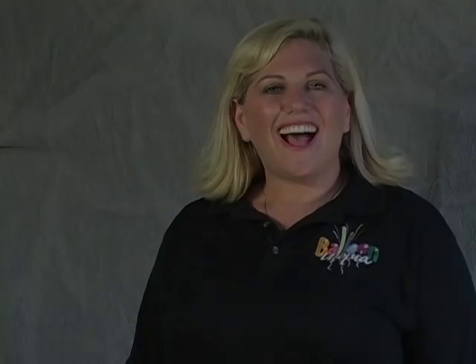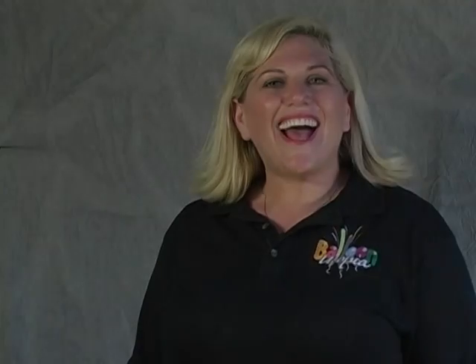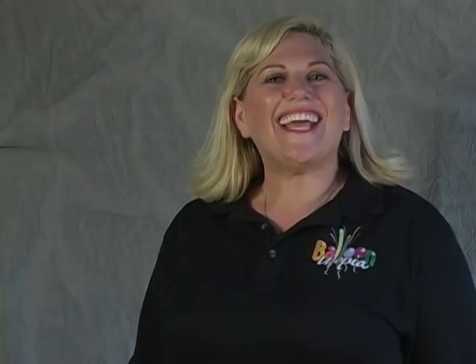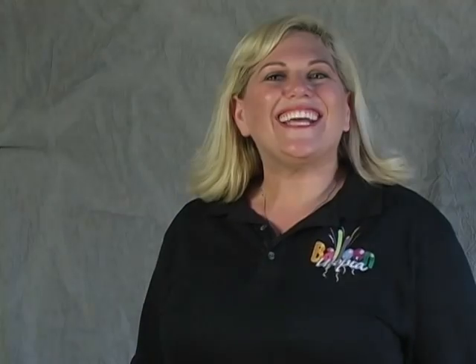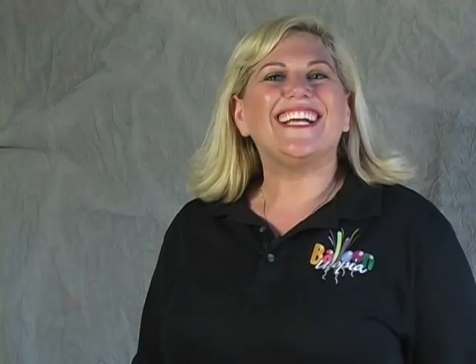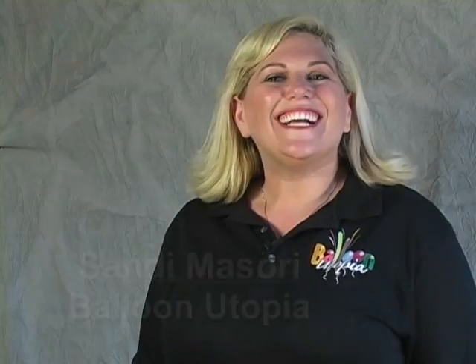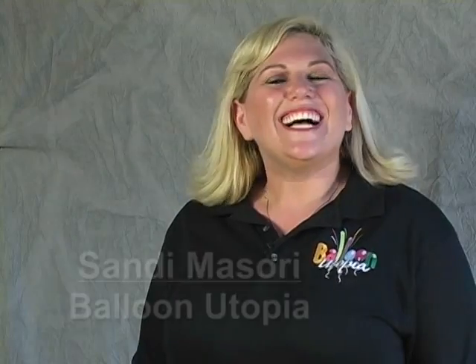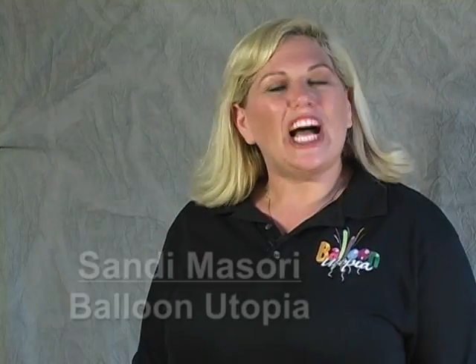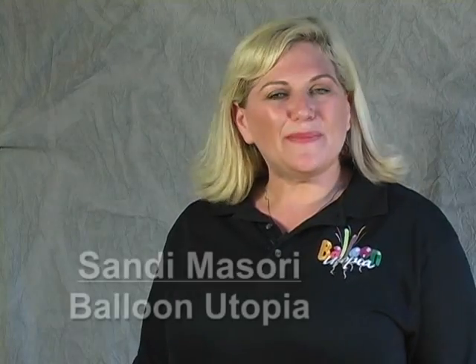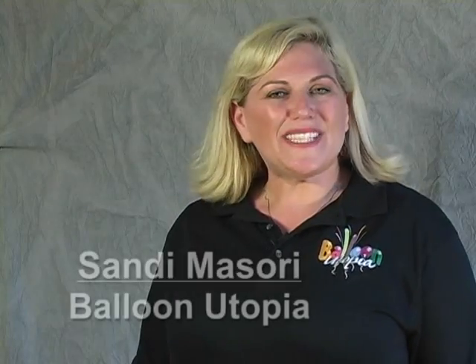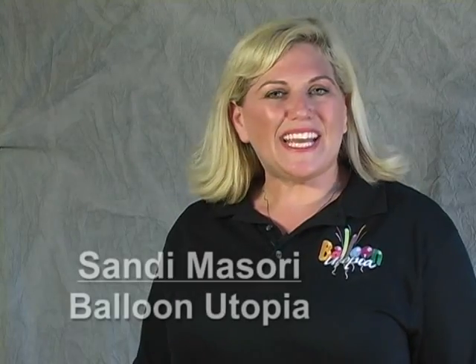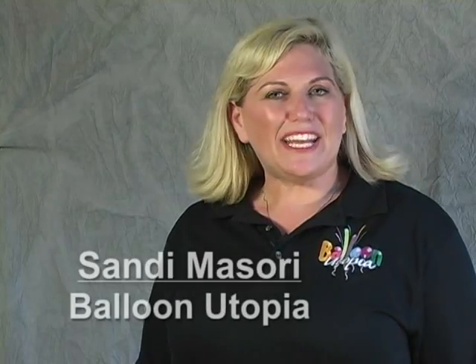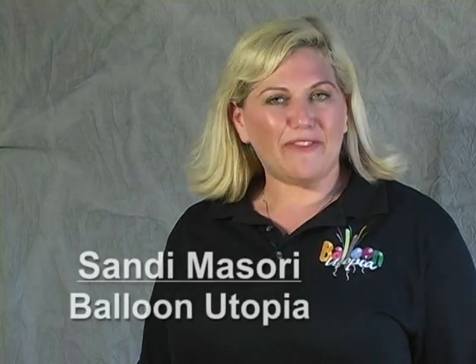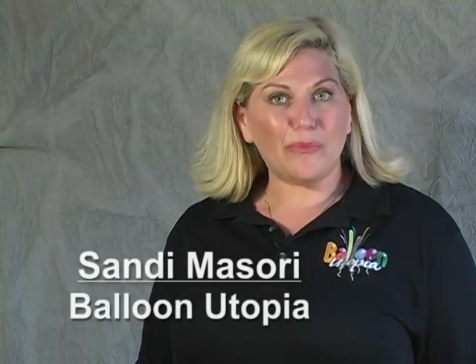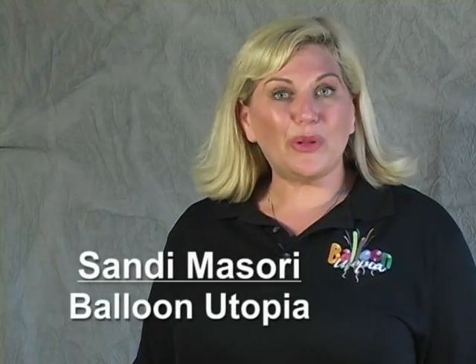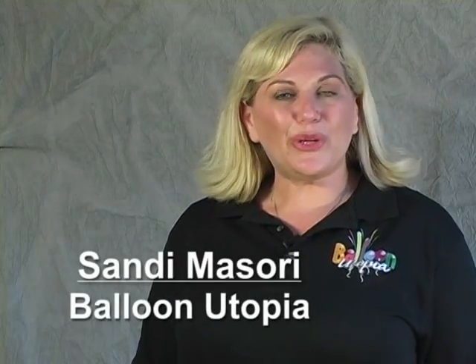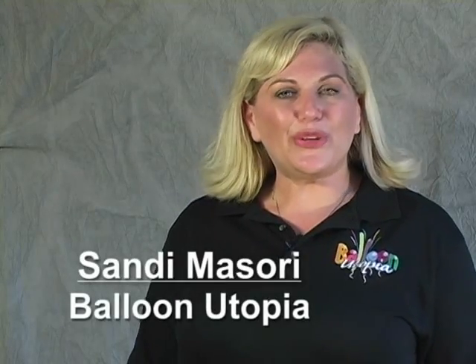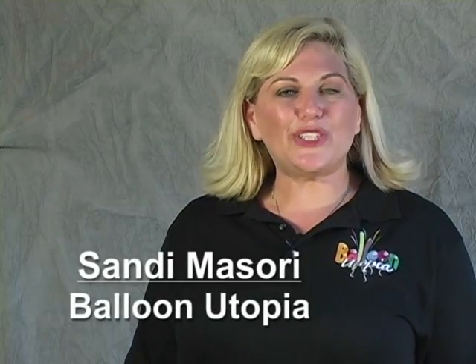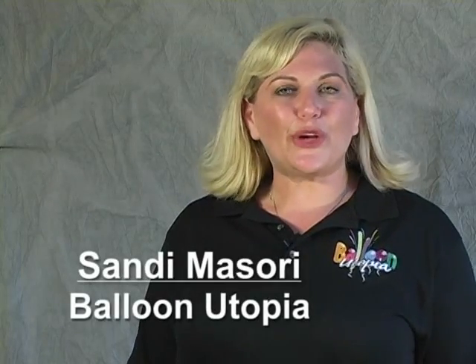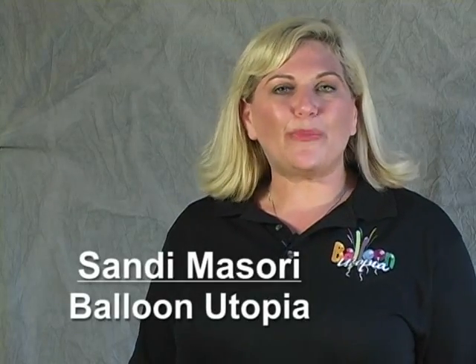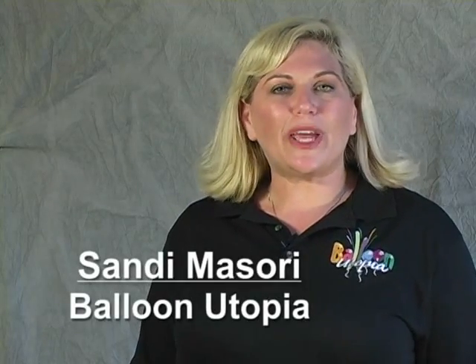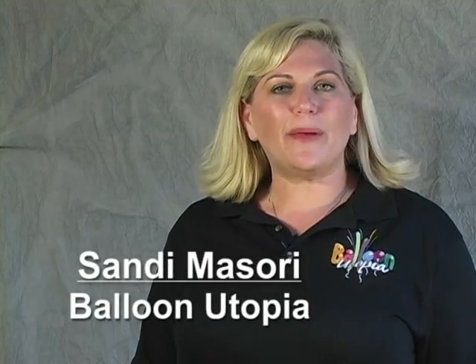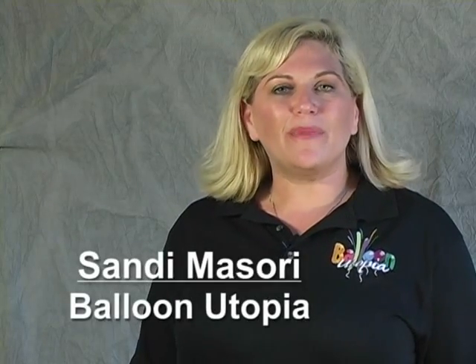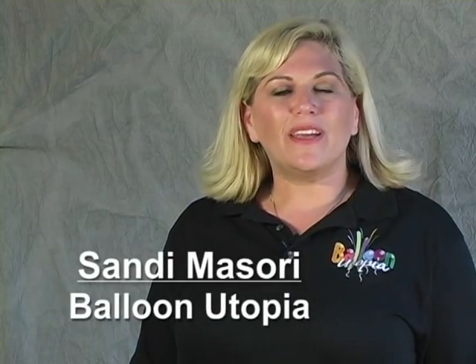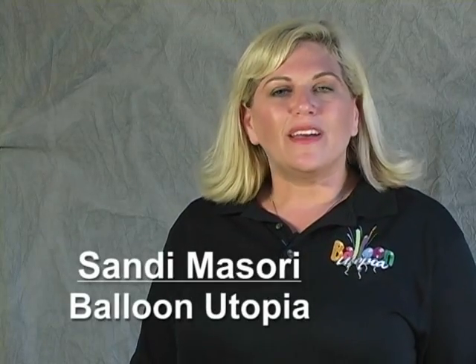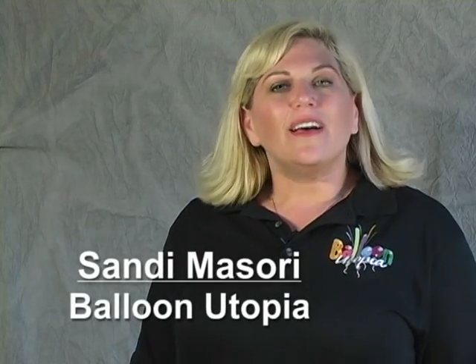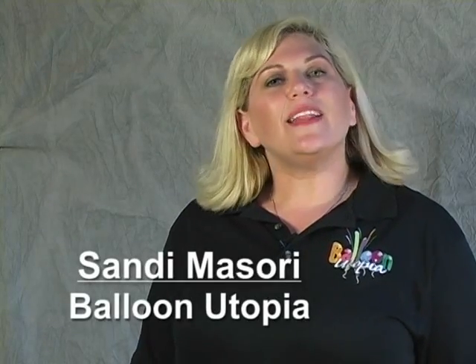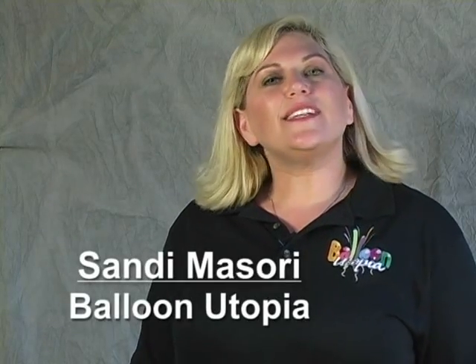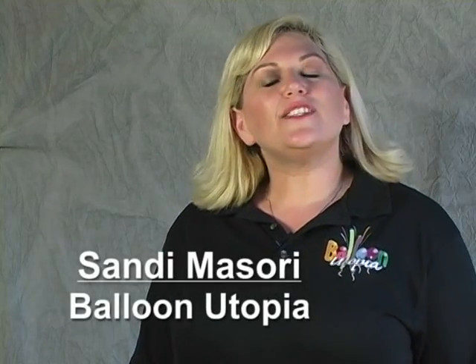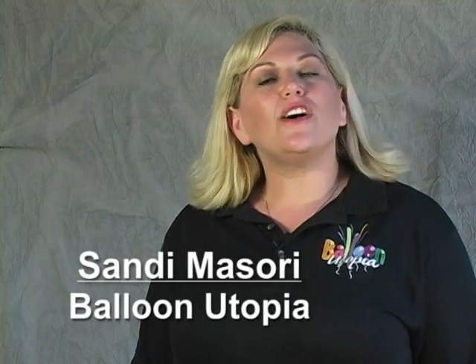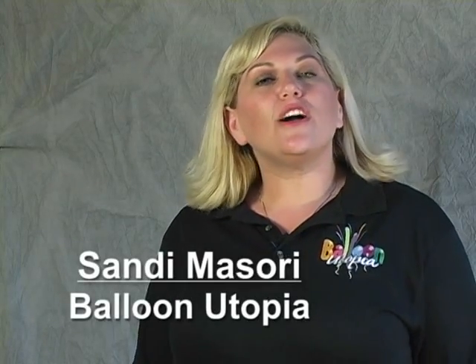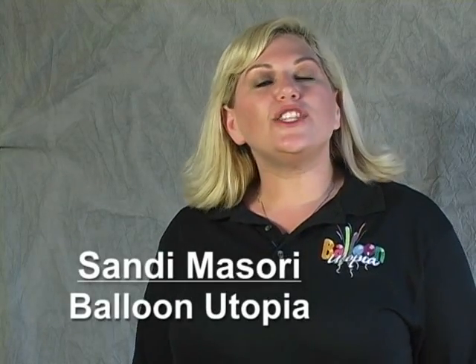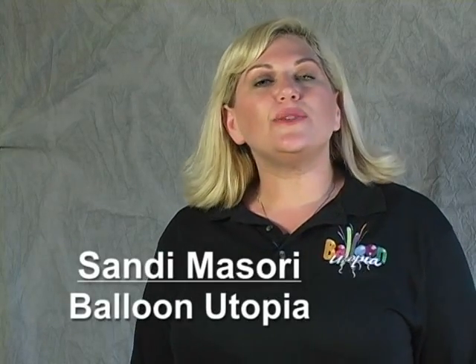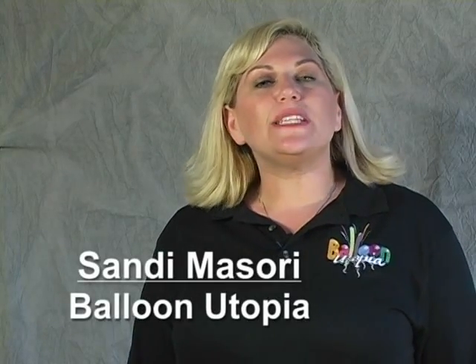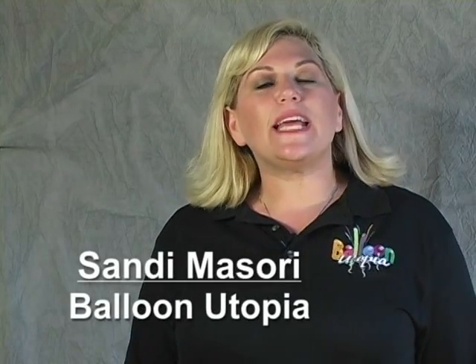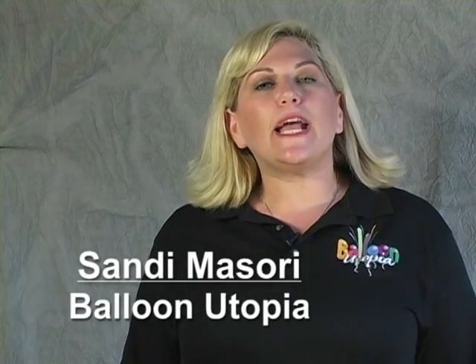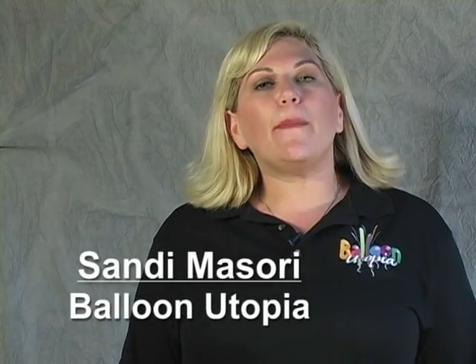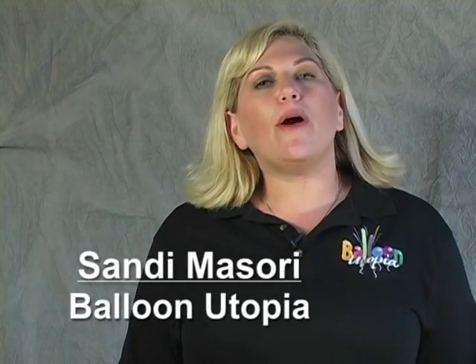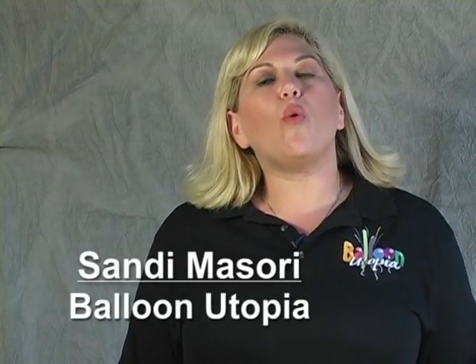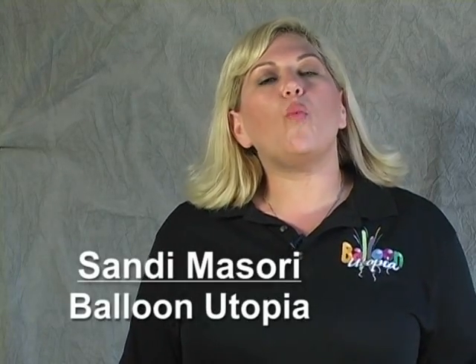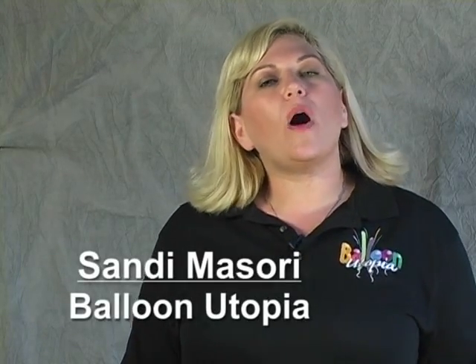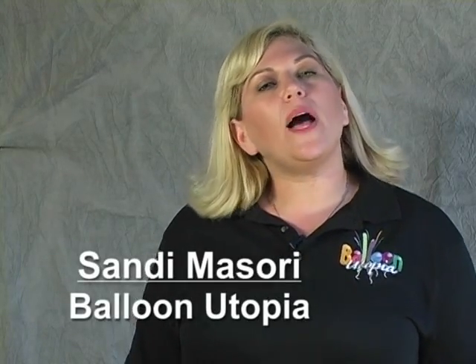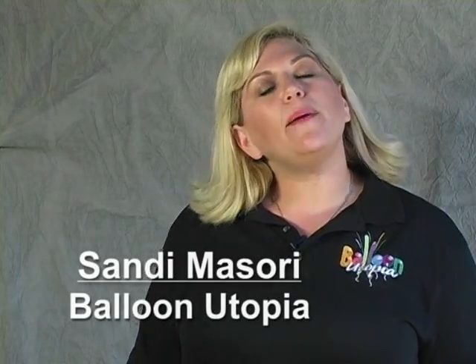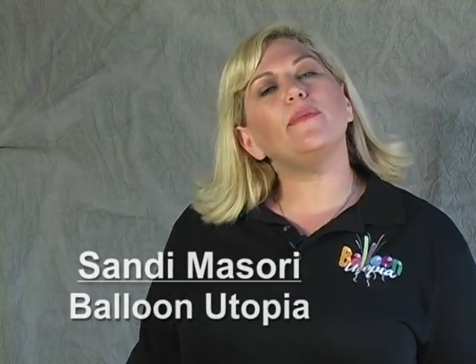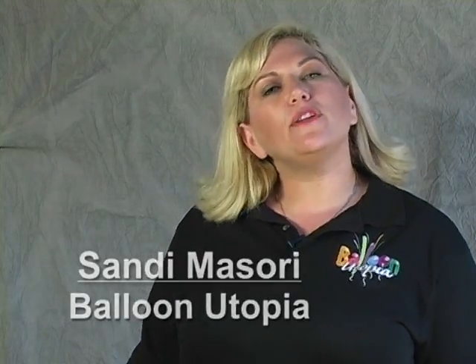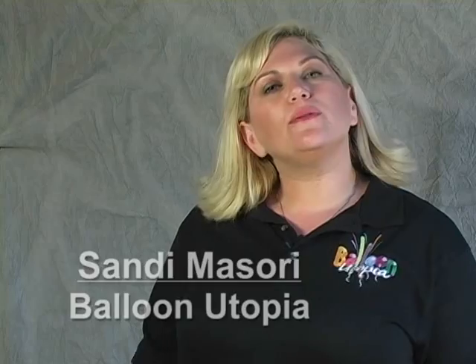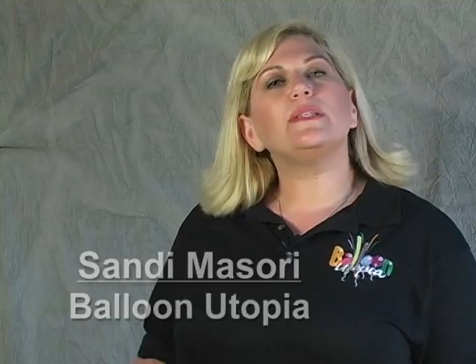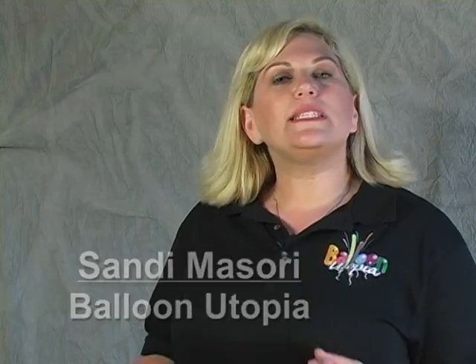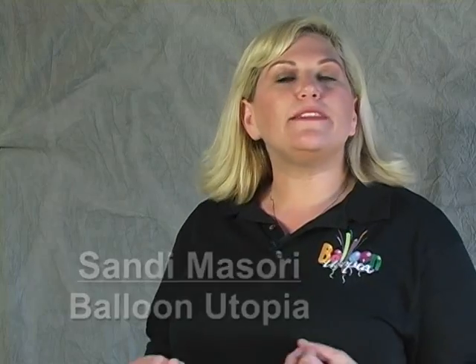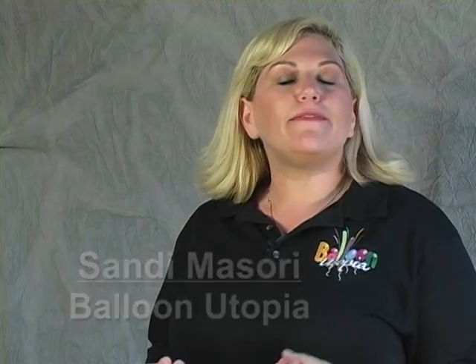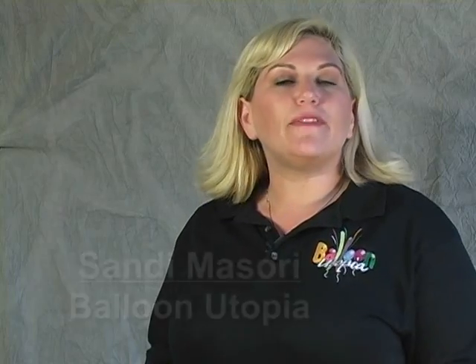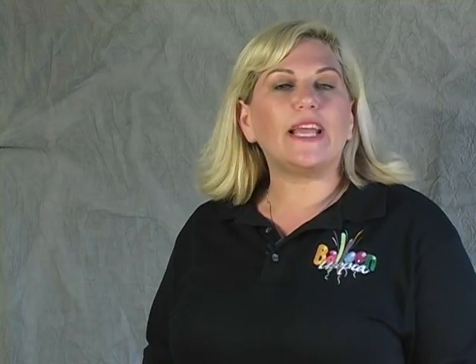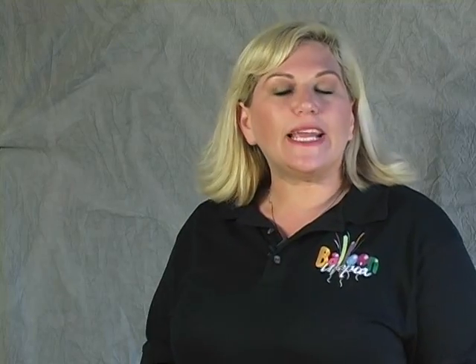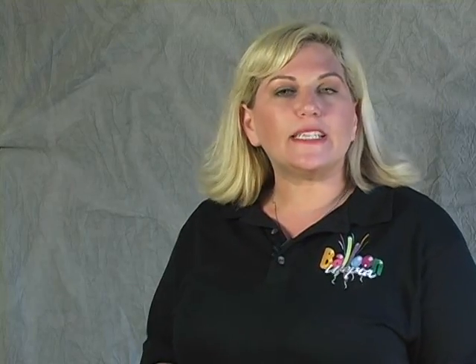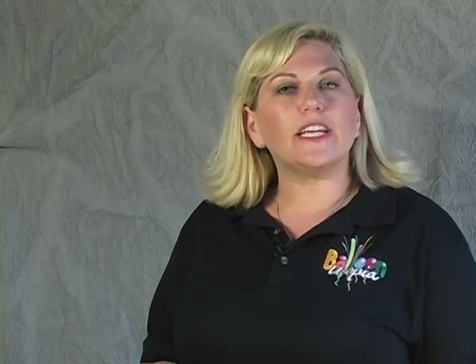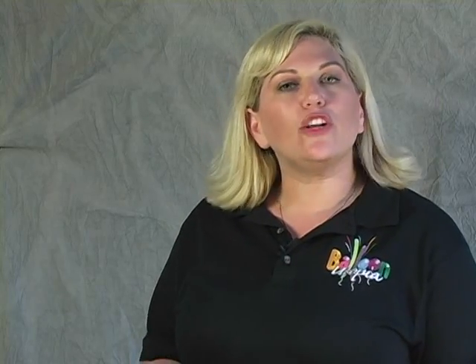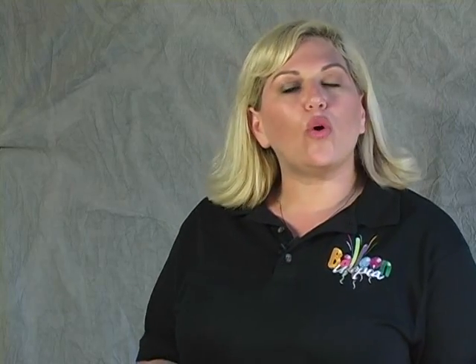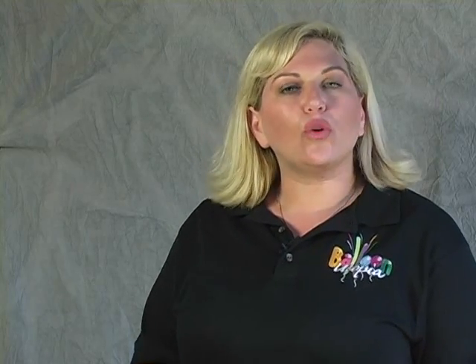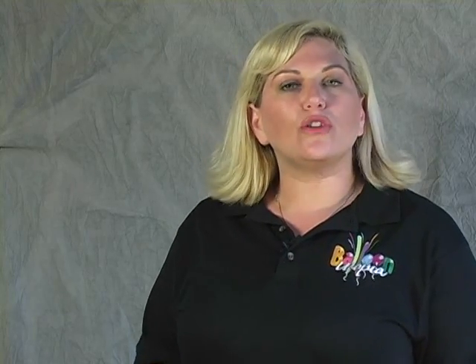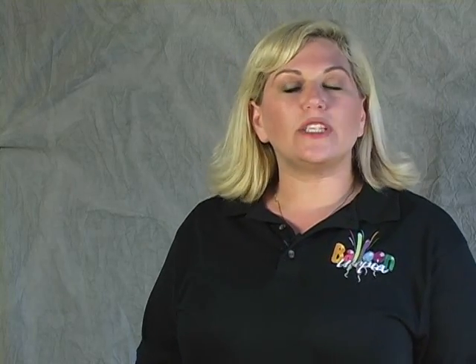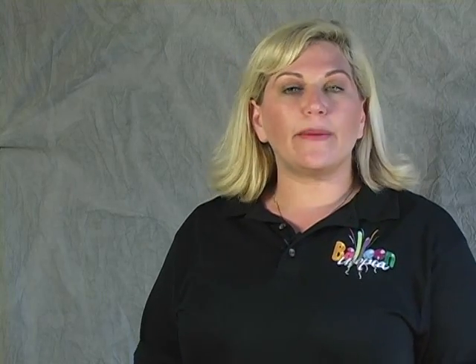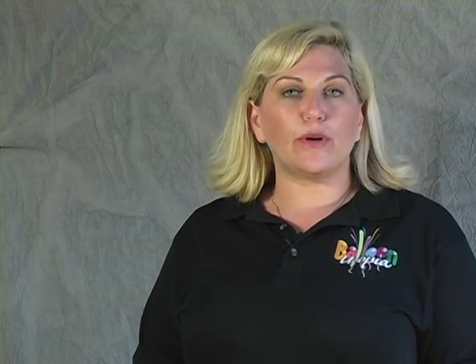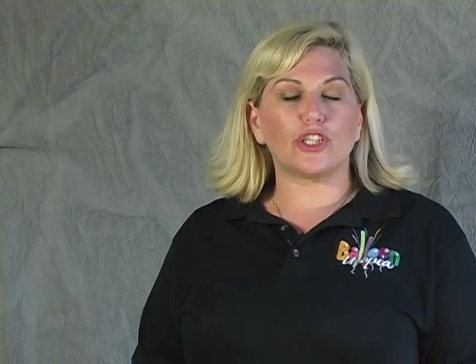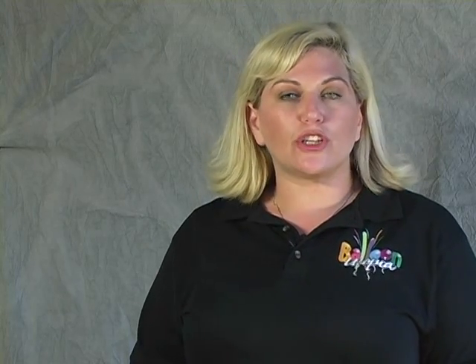Hi, I'm Sandy from Balloon Utopia. I'd like to talk to you today about why balloons deflate in colder temperatures.